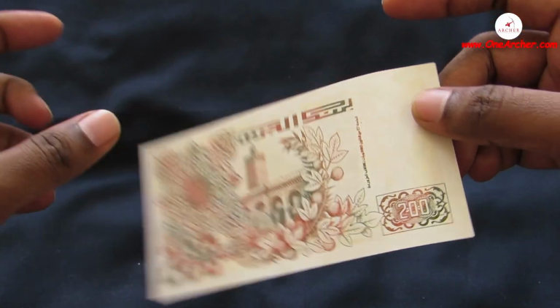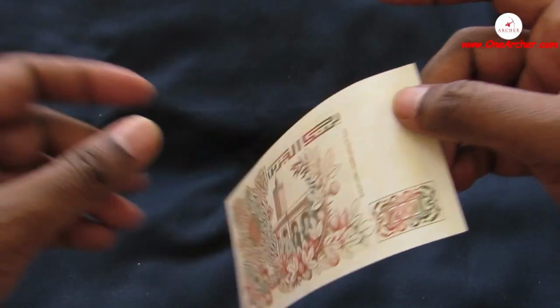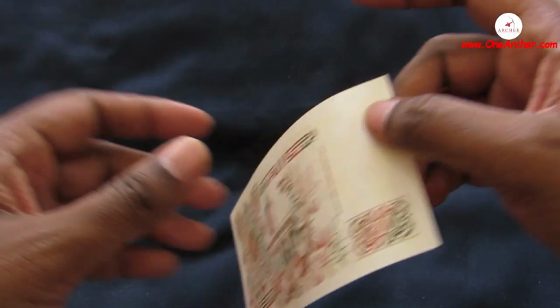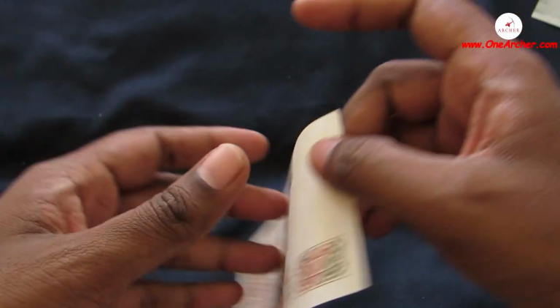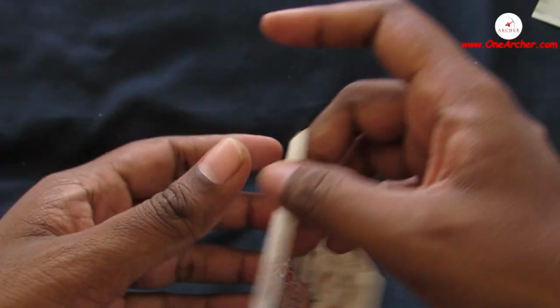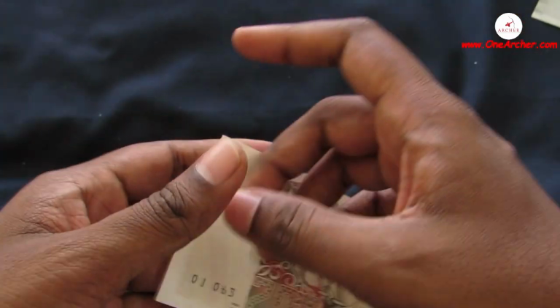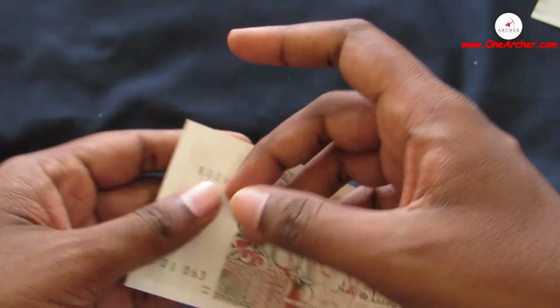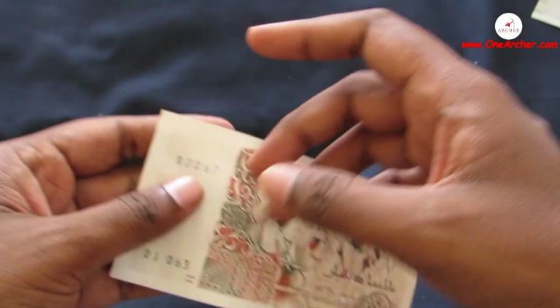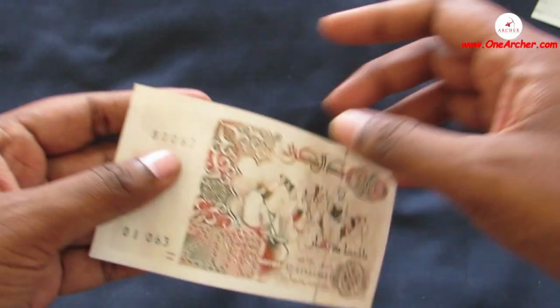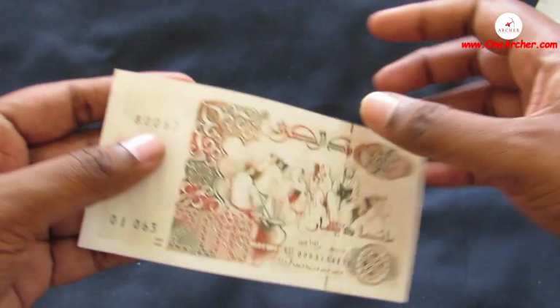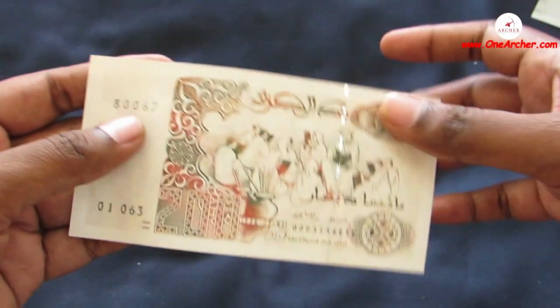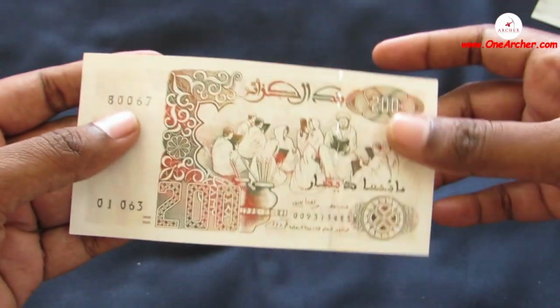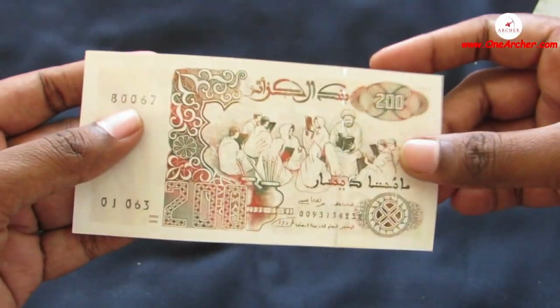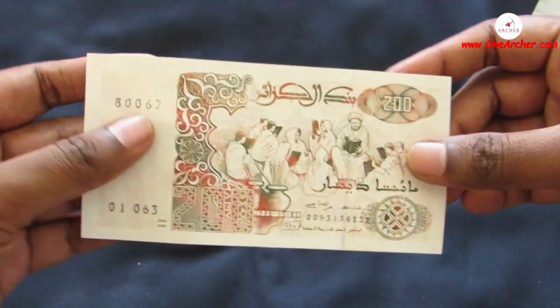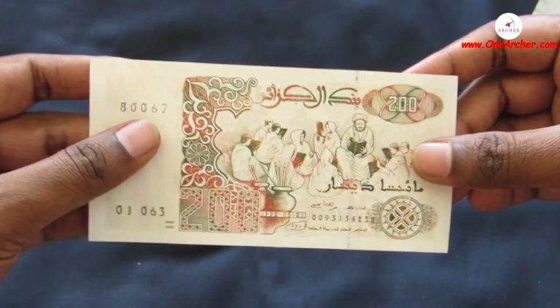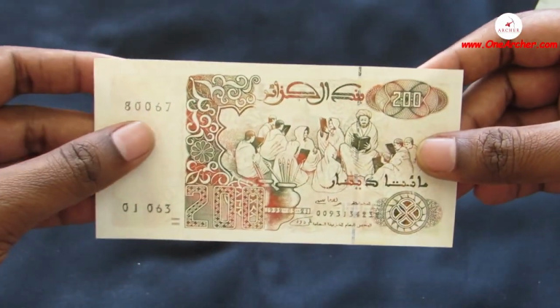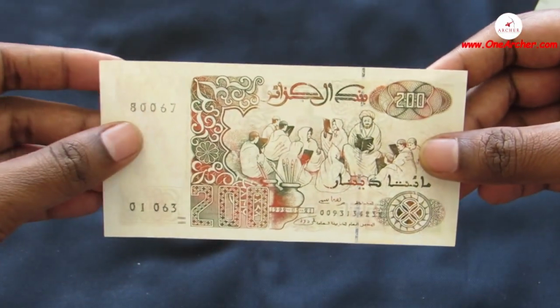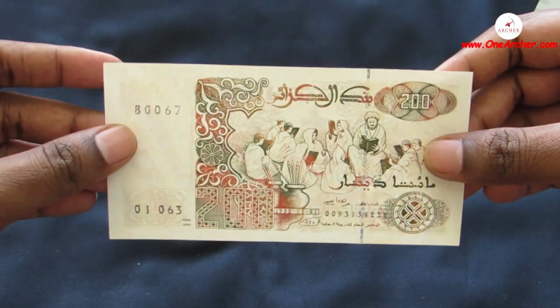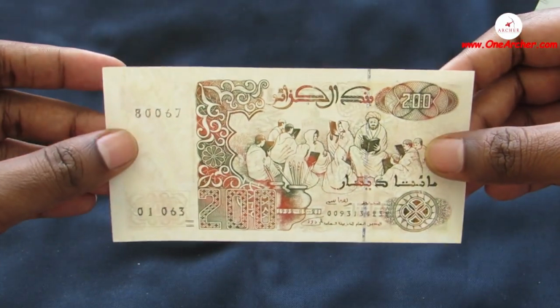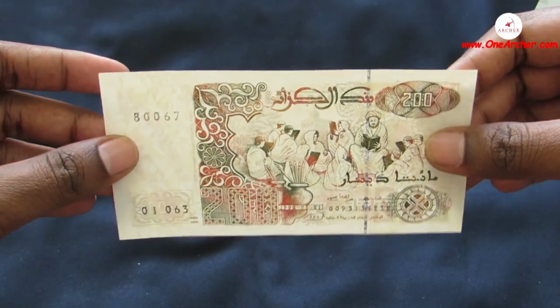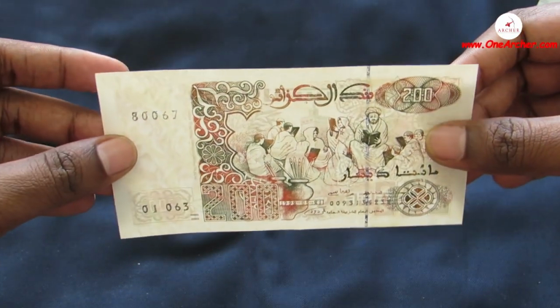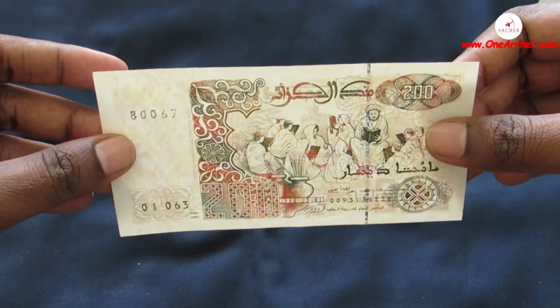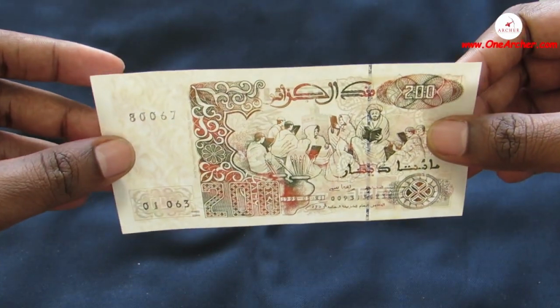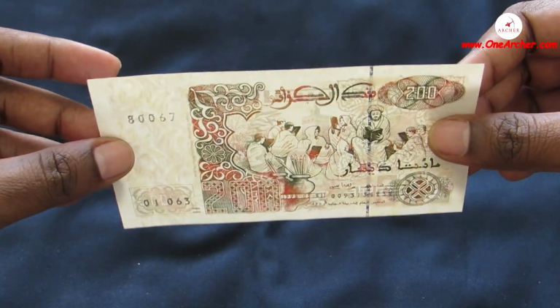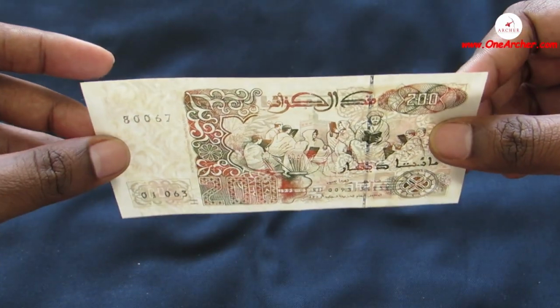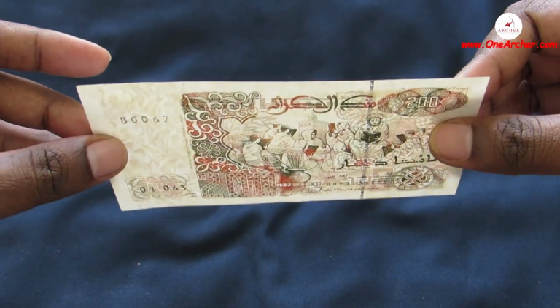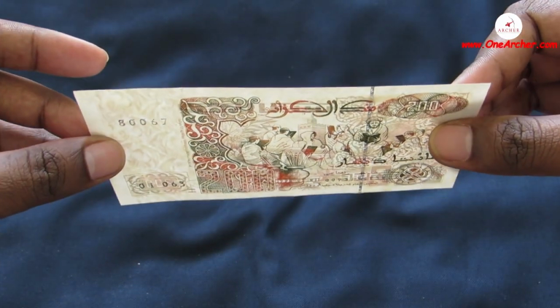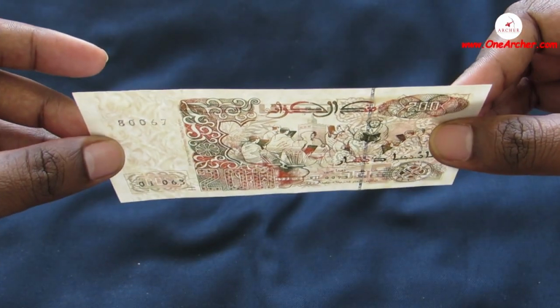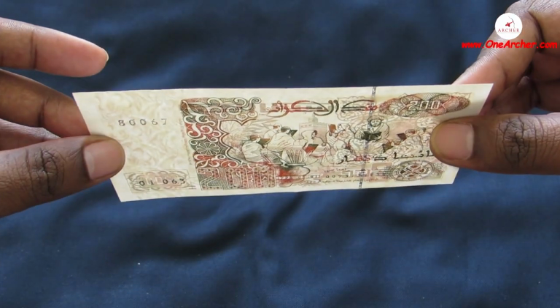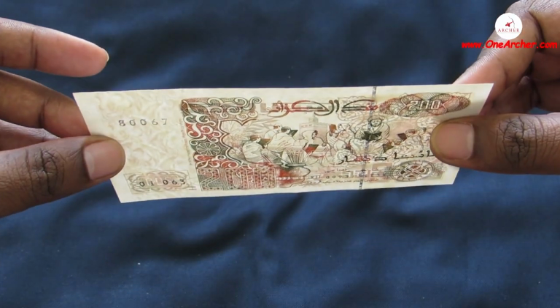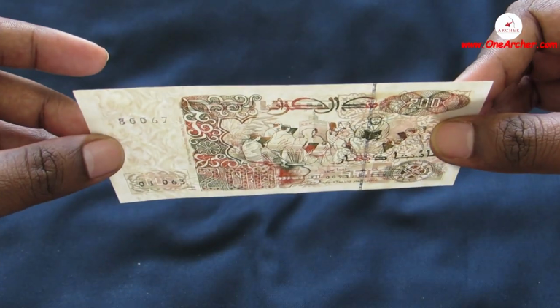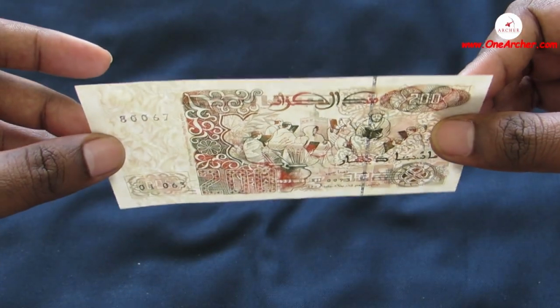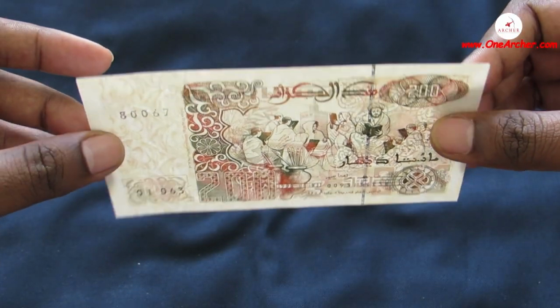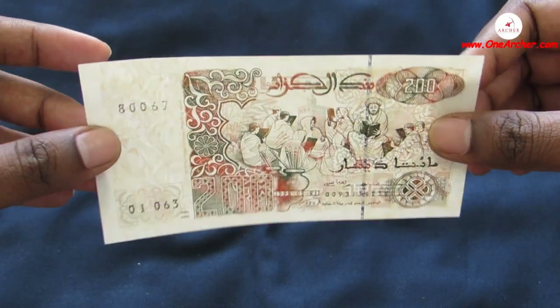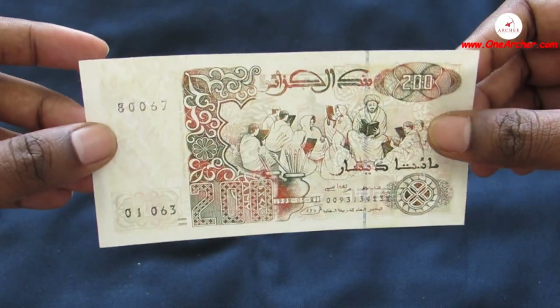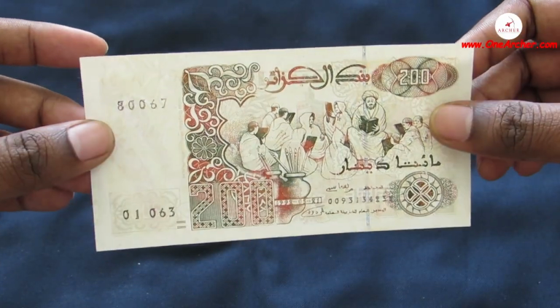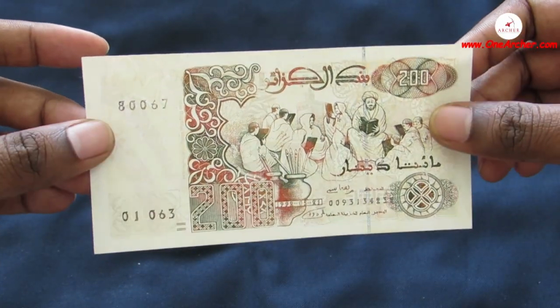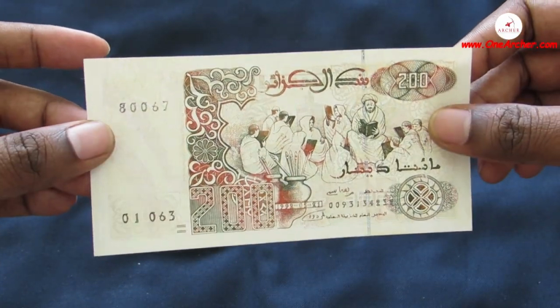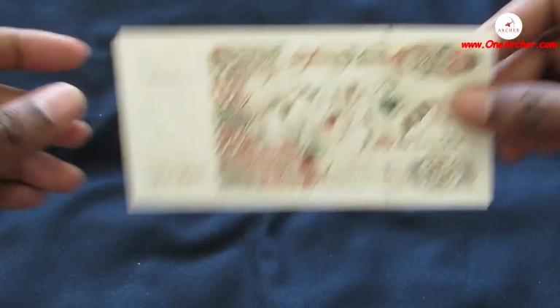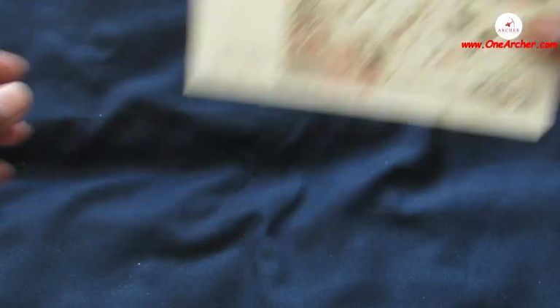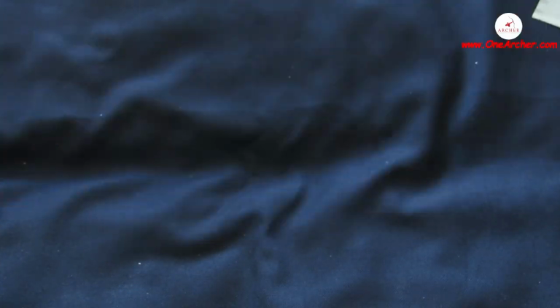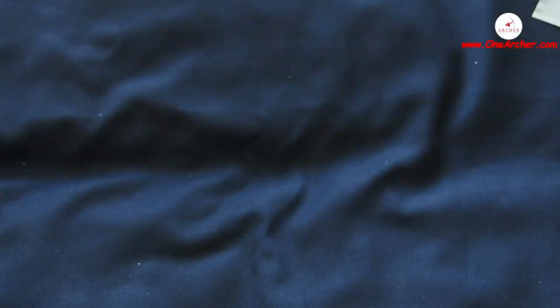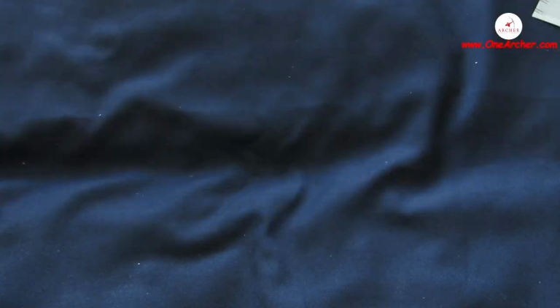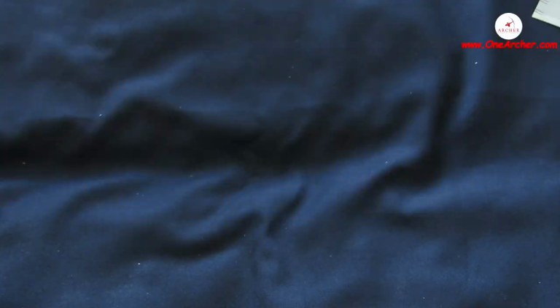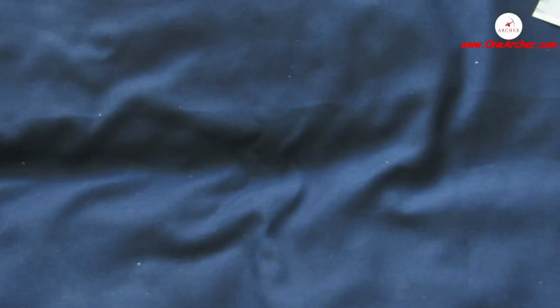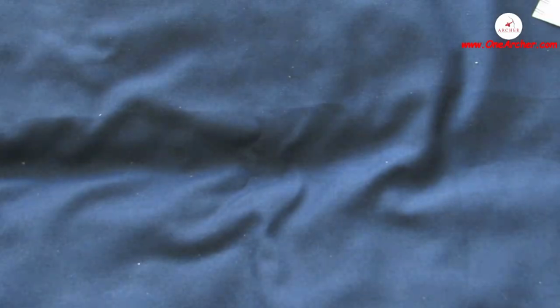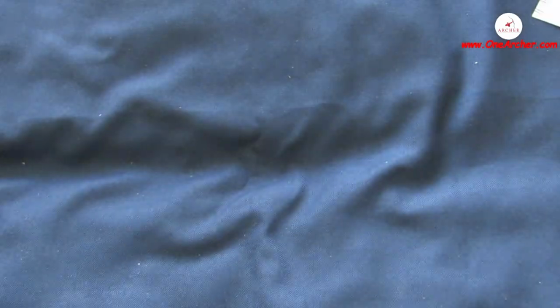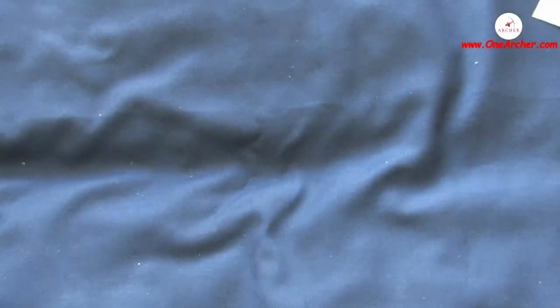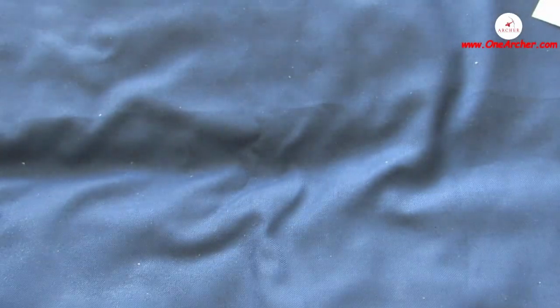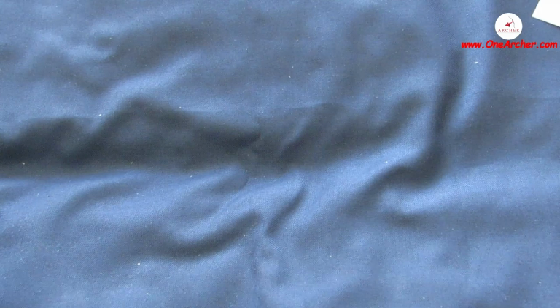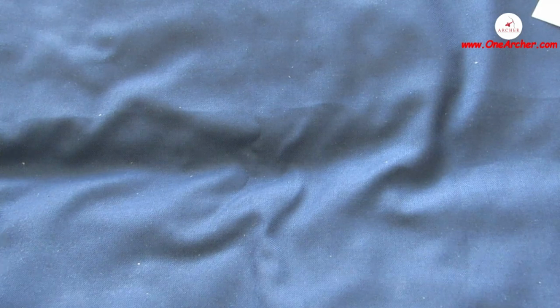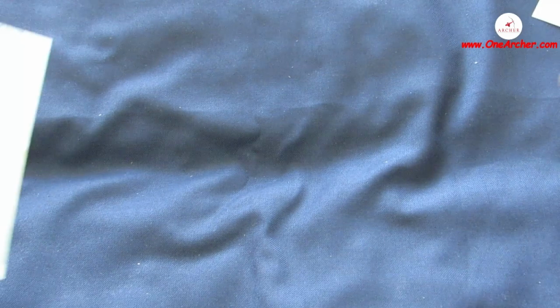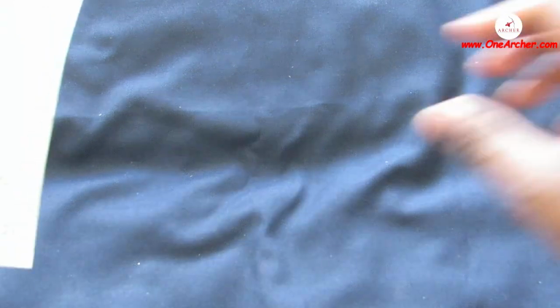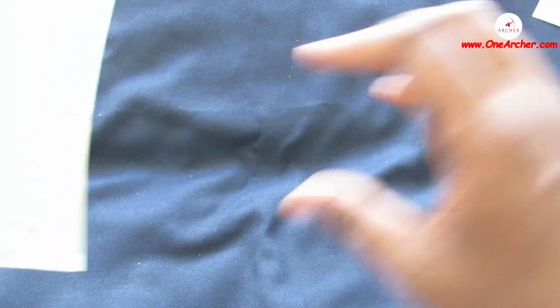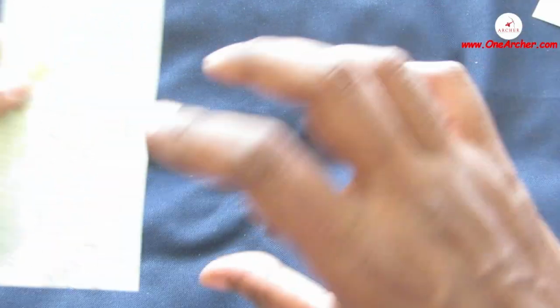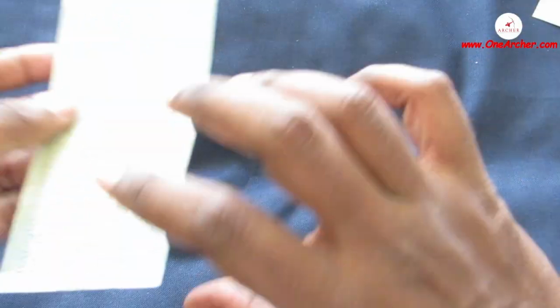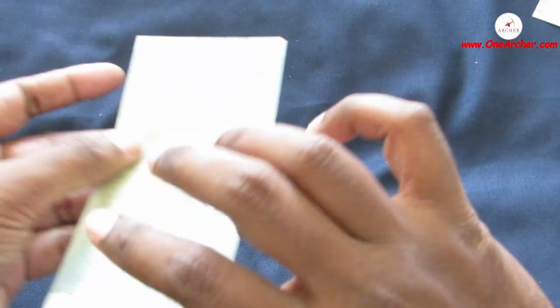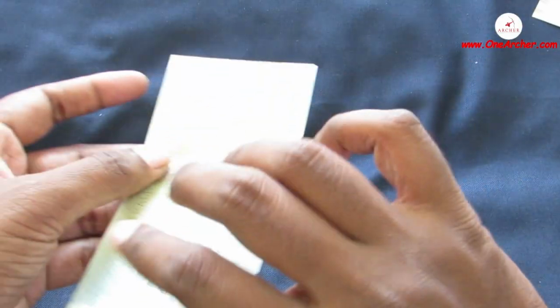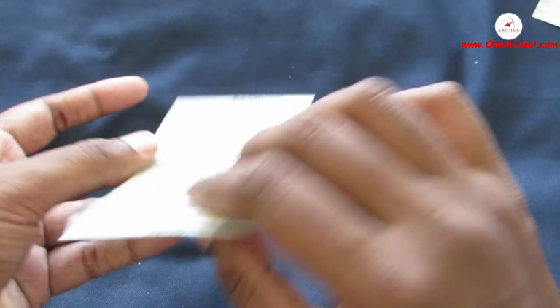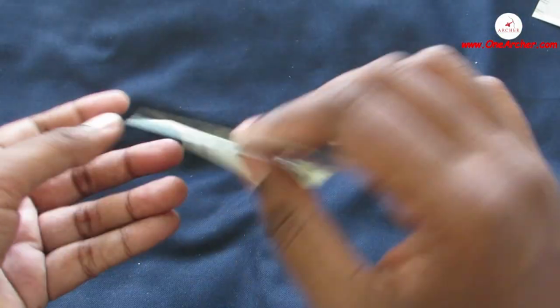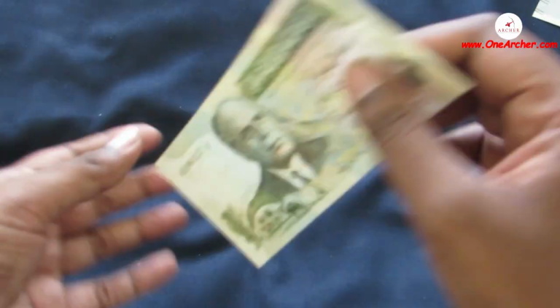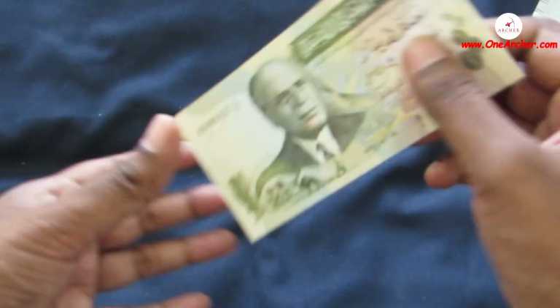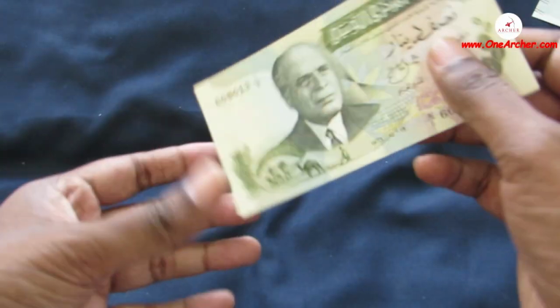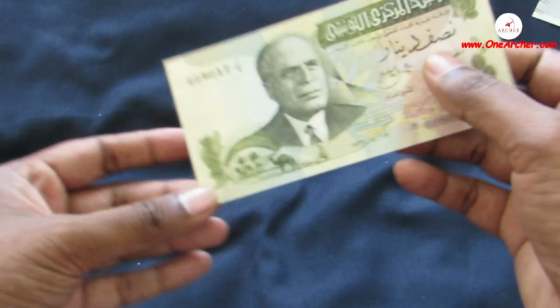The 19th one is from the African country of Algeria. This is 200 Dinars of Algeria. On the reverse is a mosque, and on the obverse is a Koranic school.